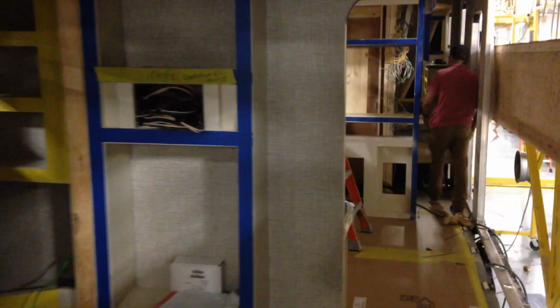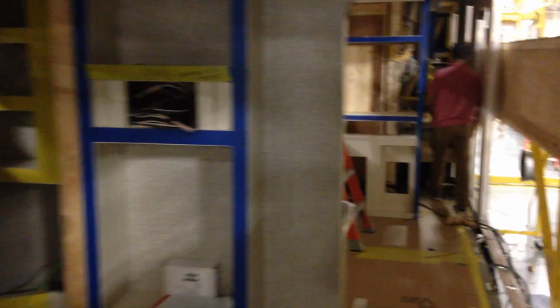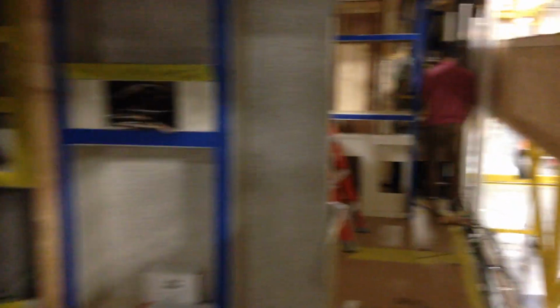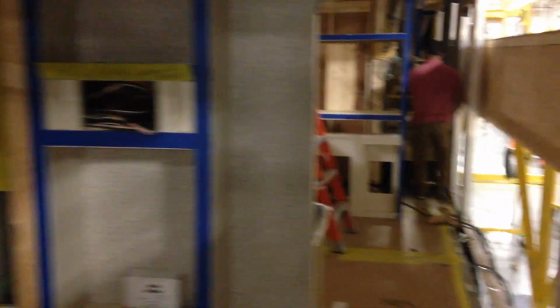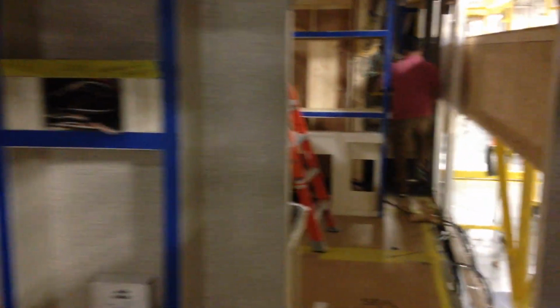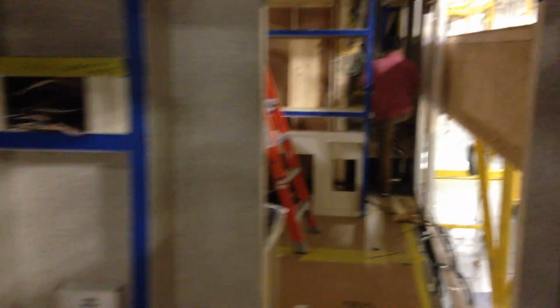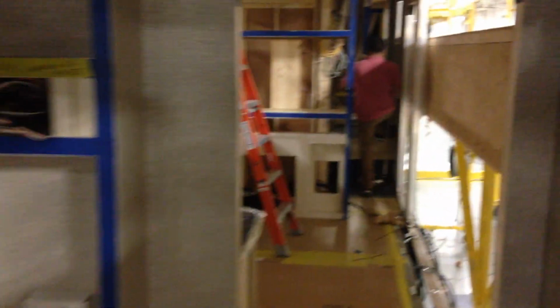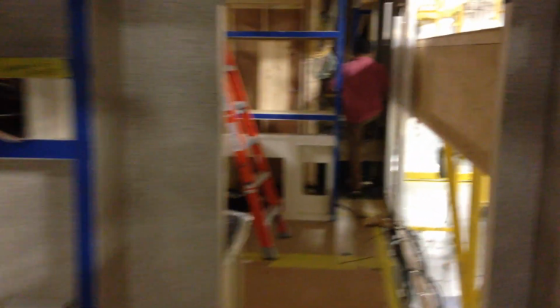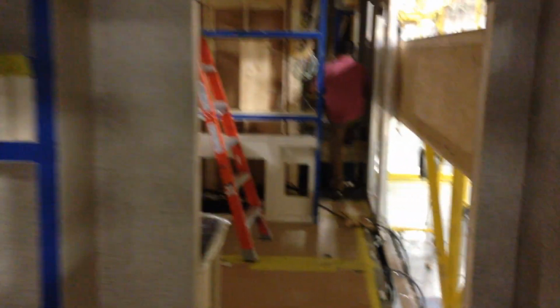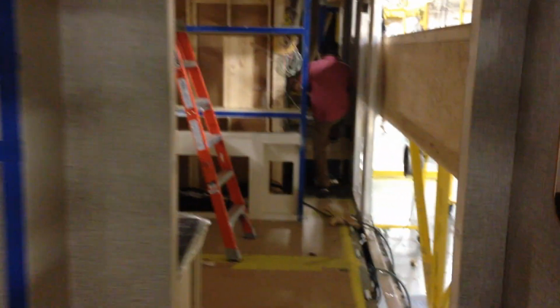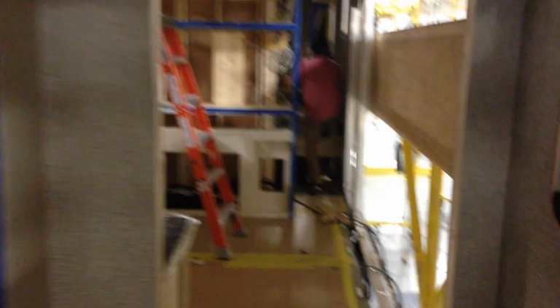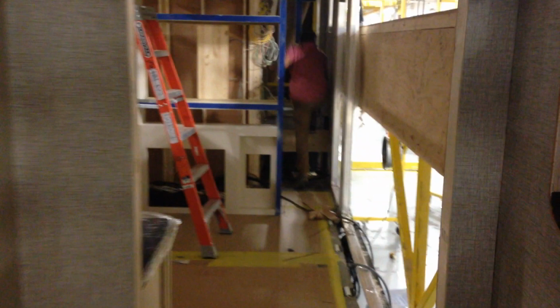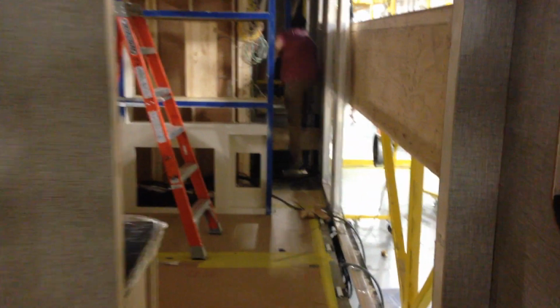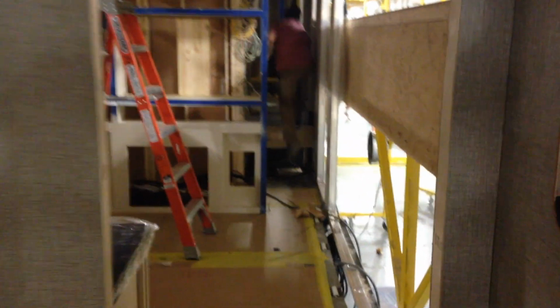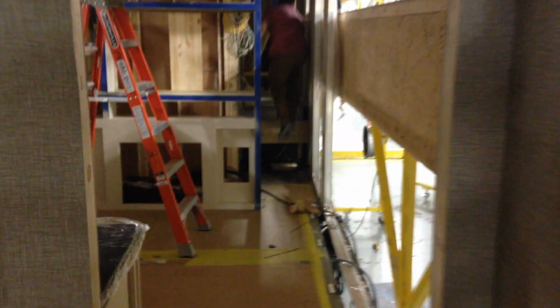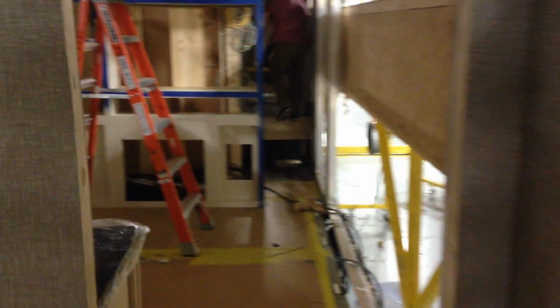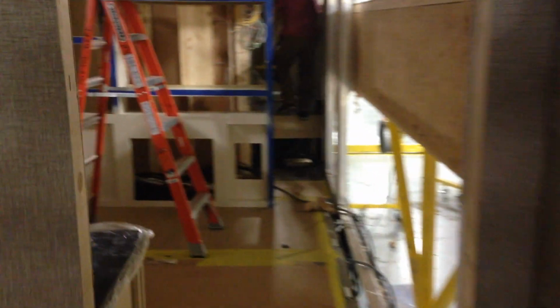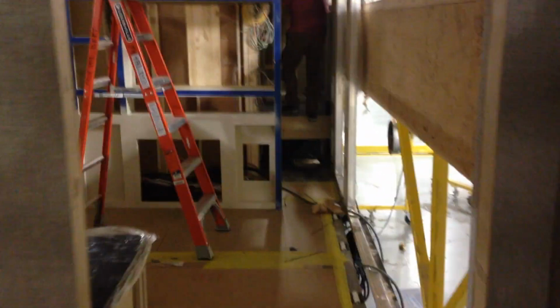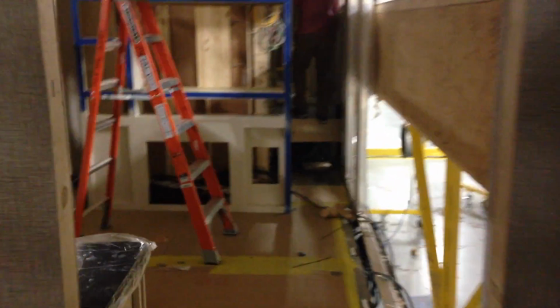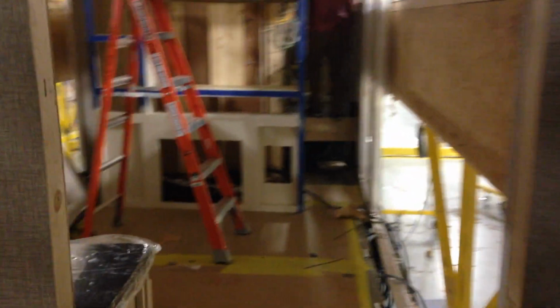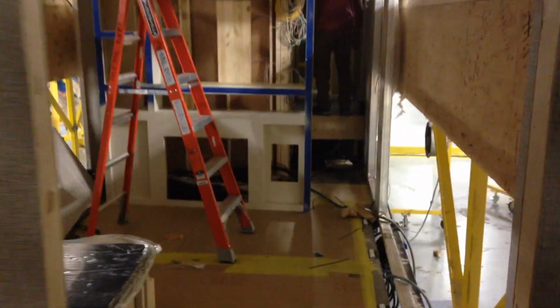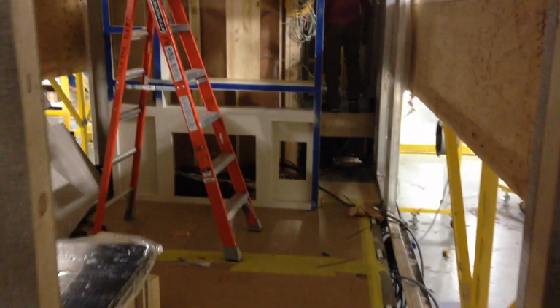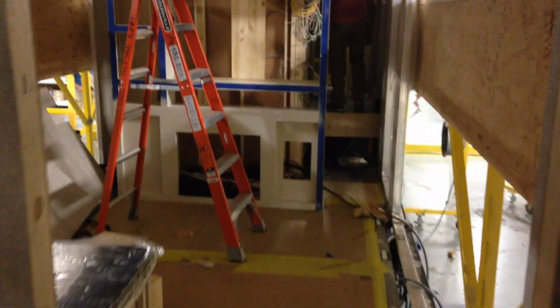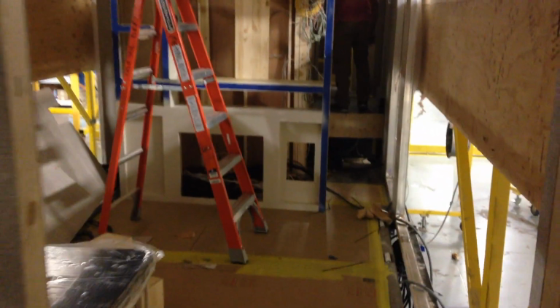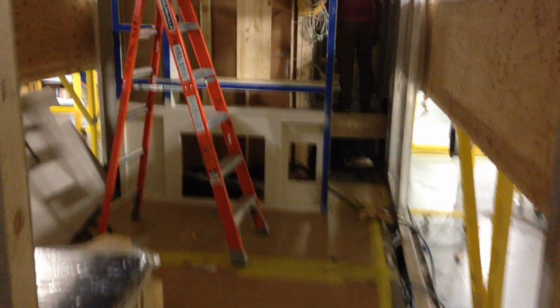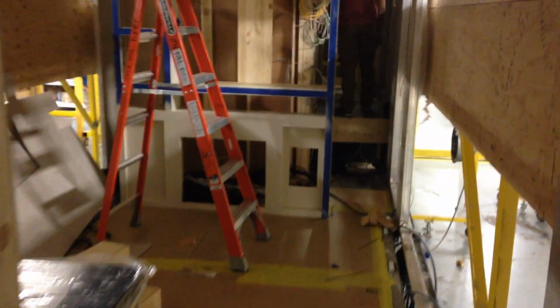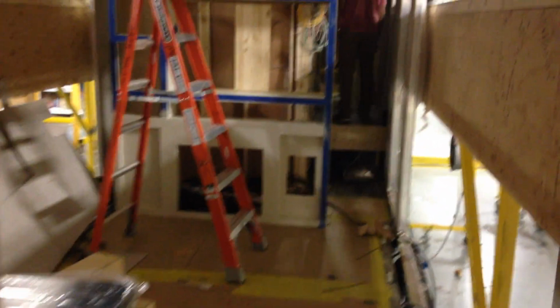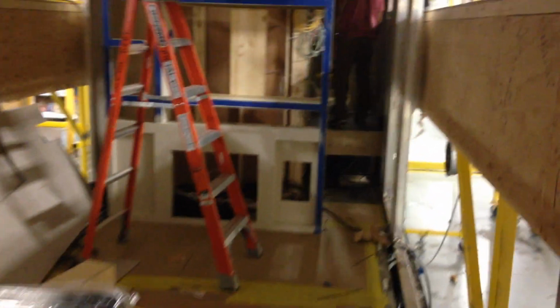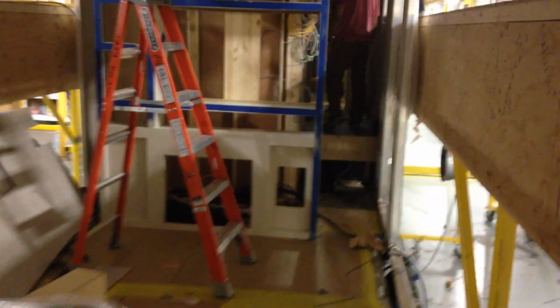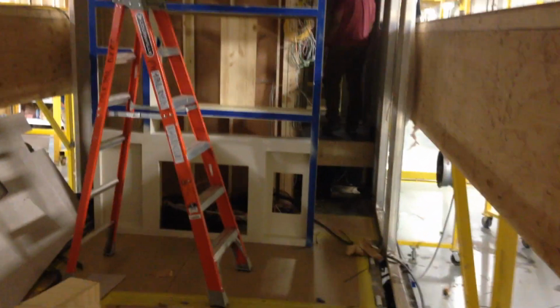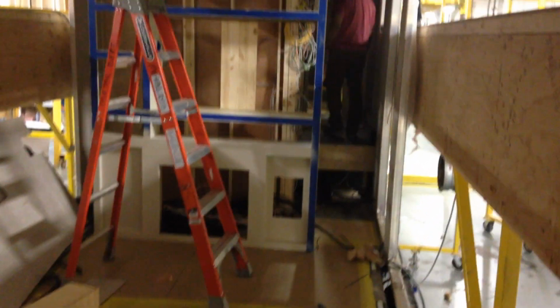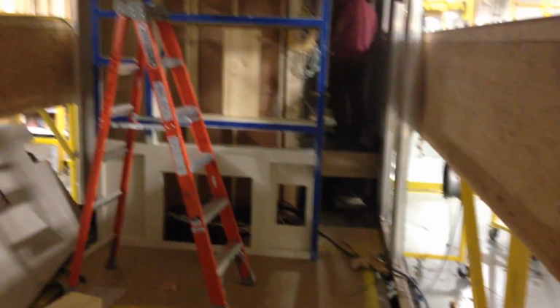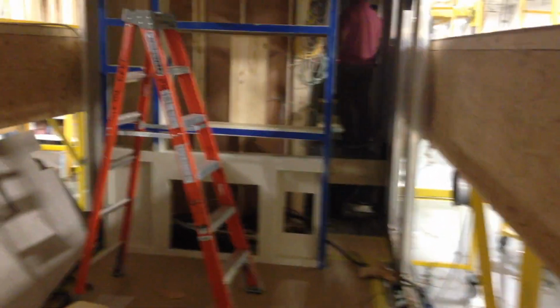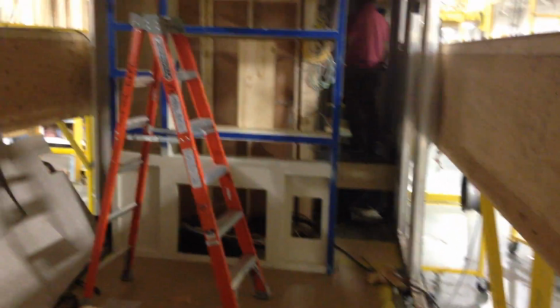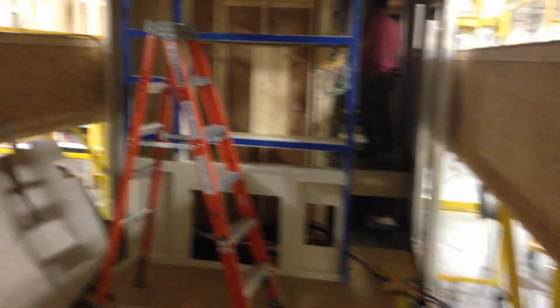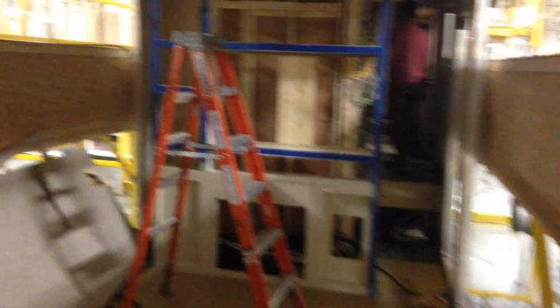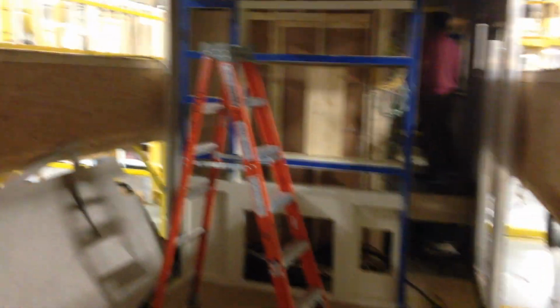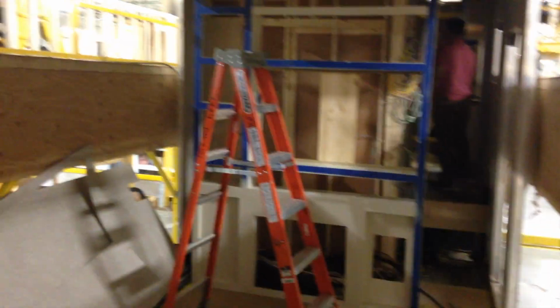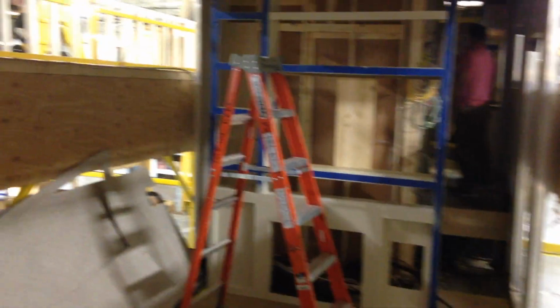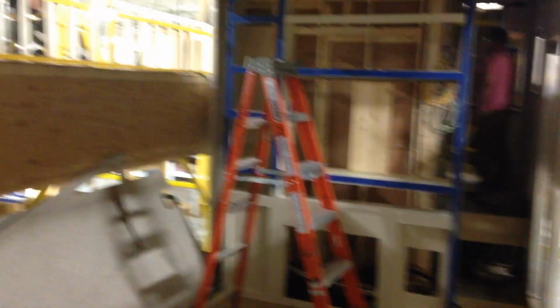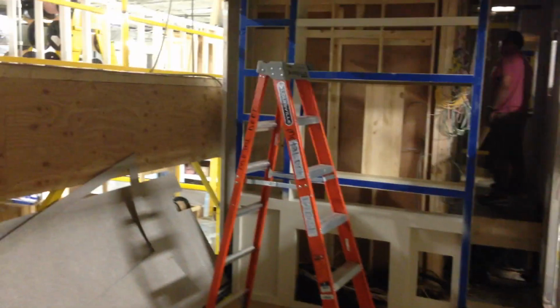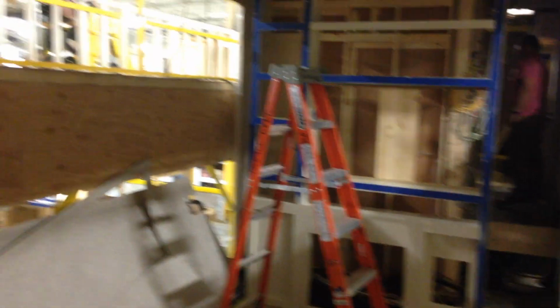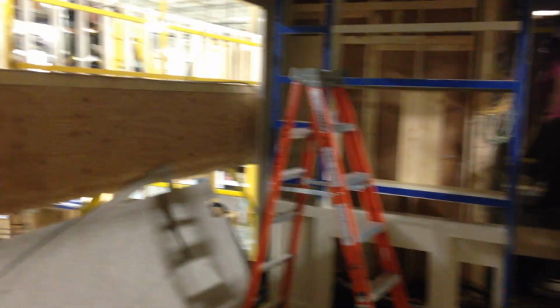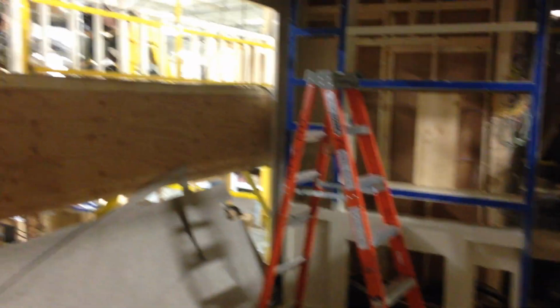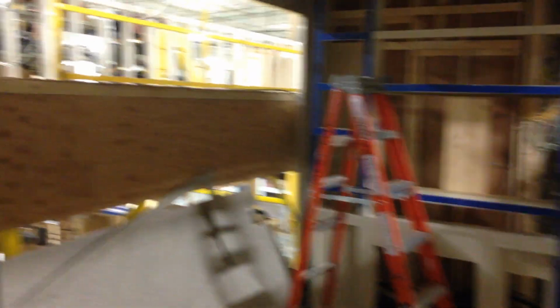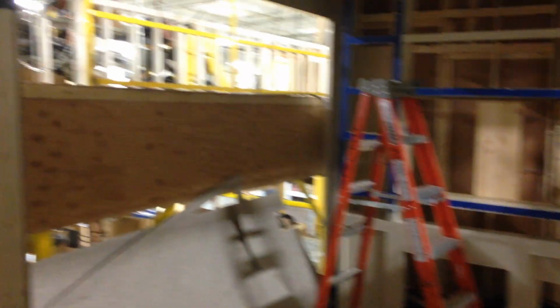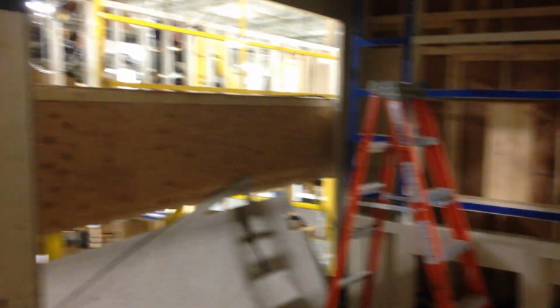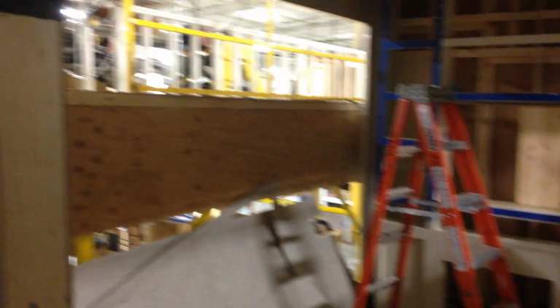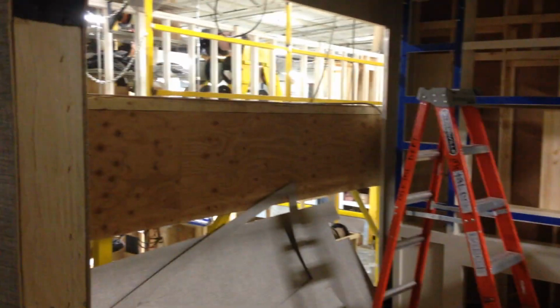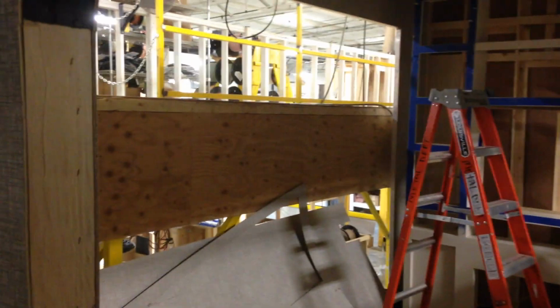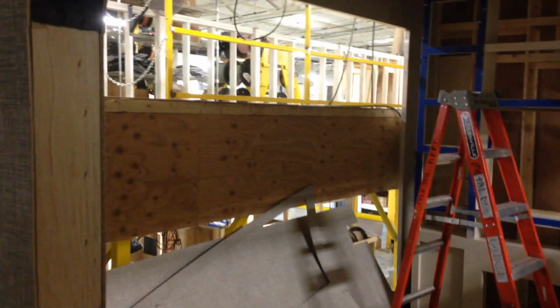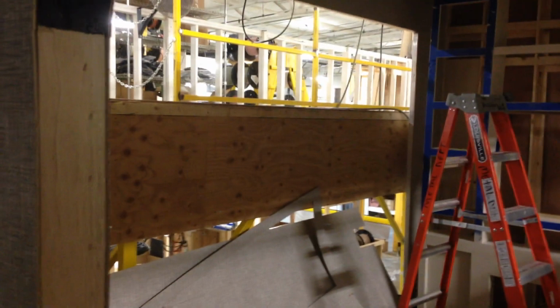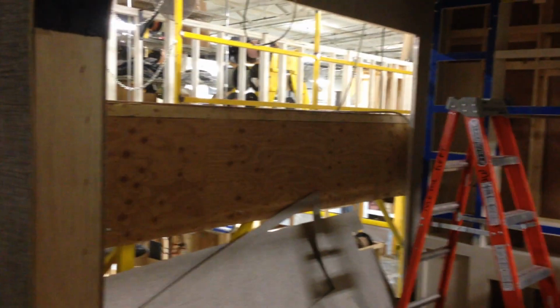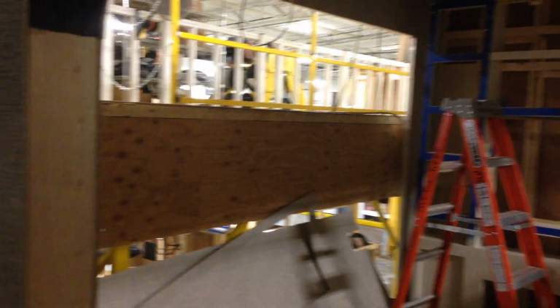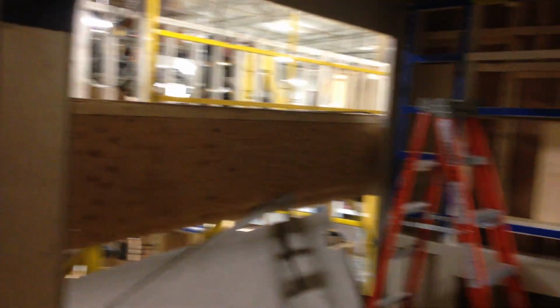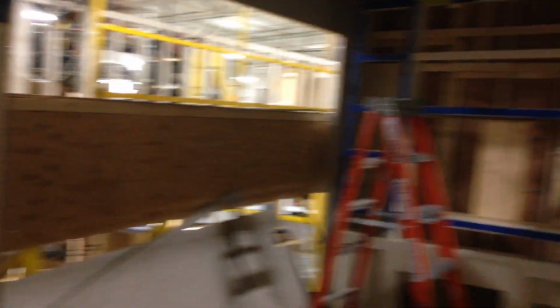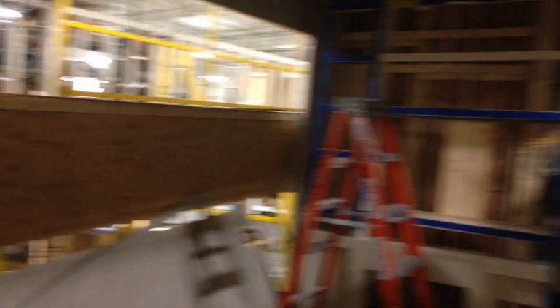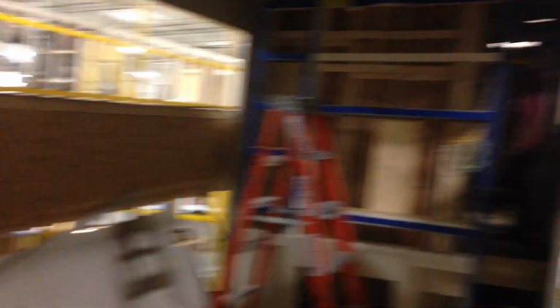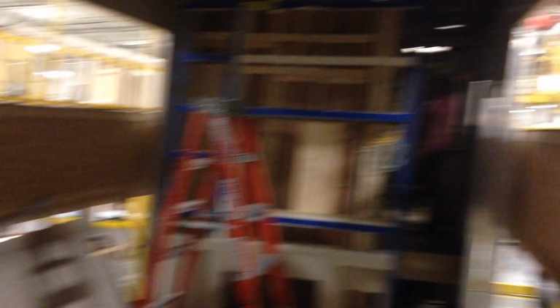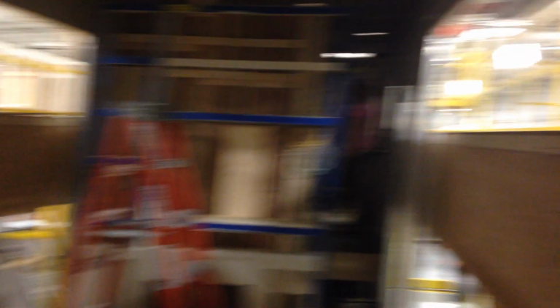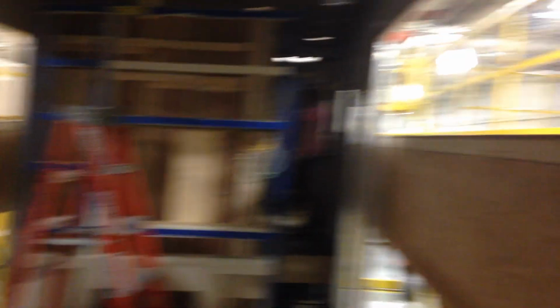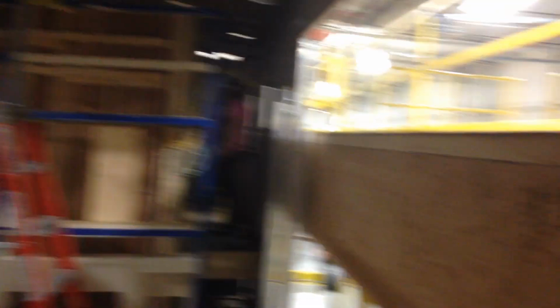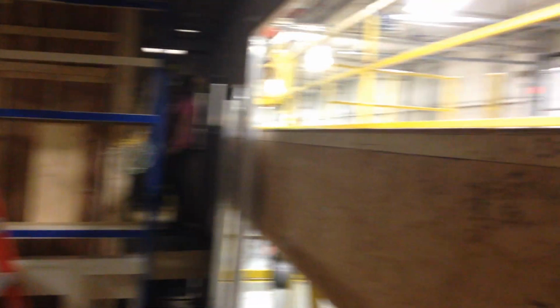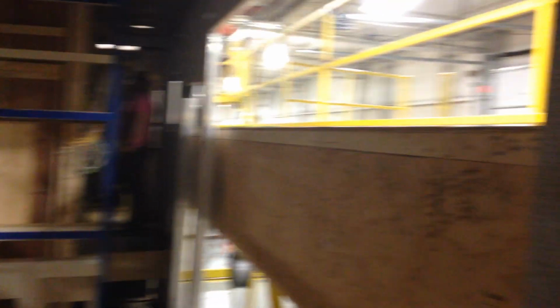We're moving into the living area — a beautiful large living area with opposing slides.